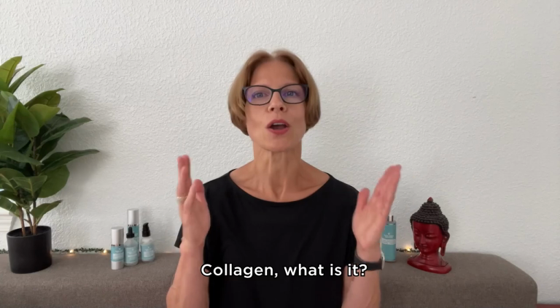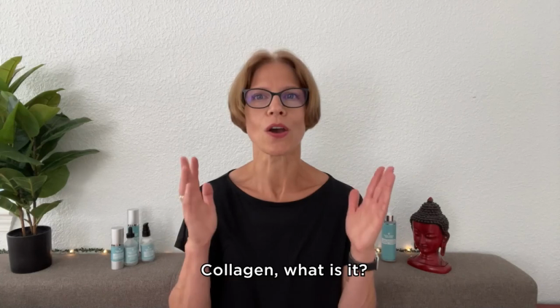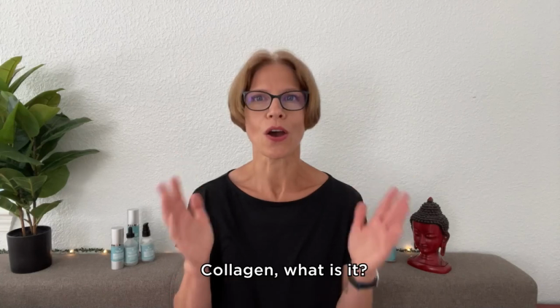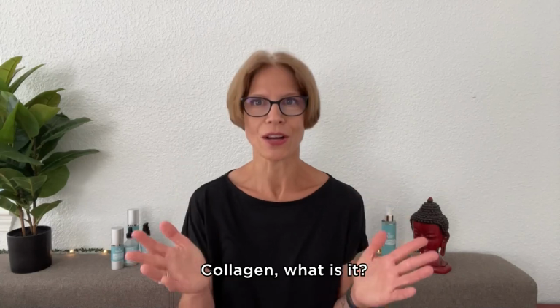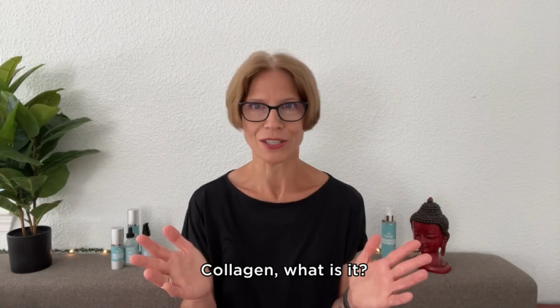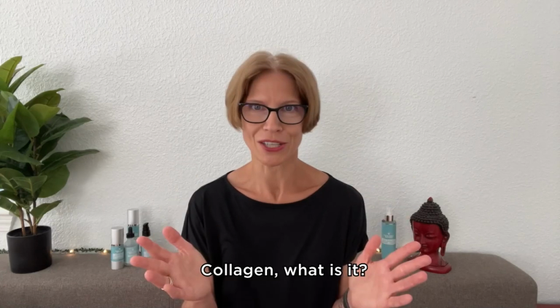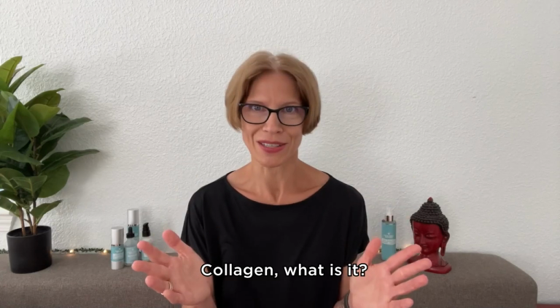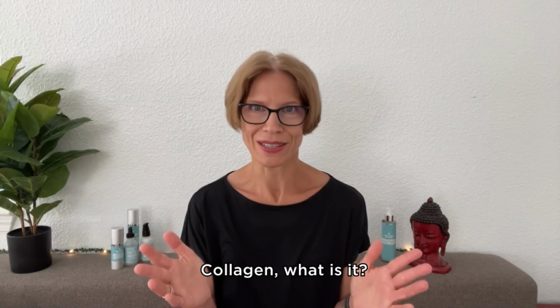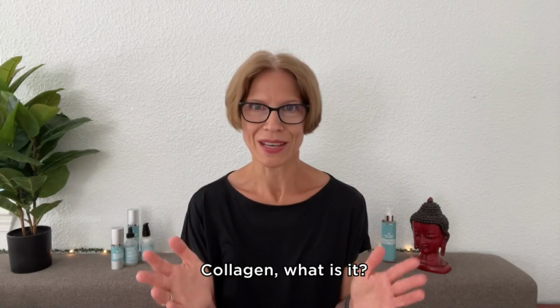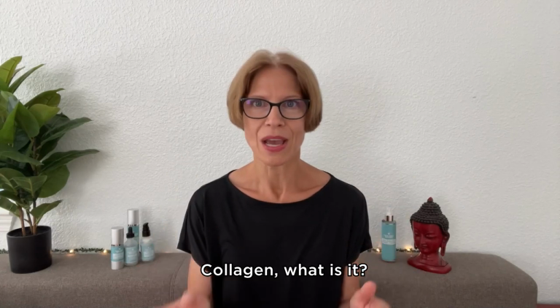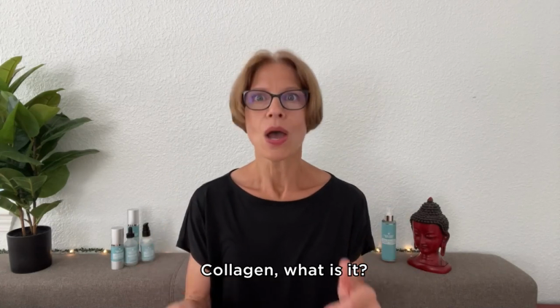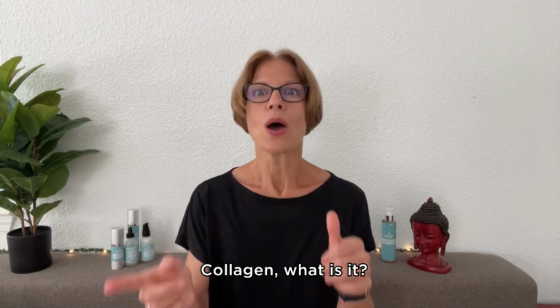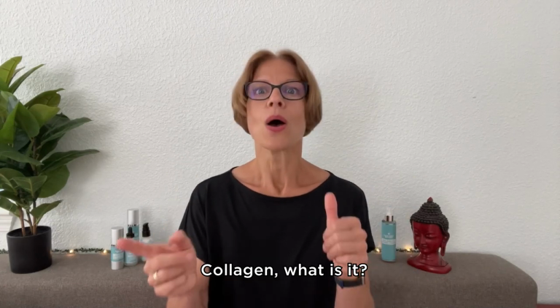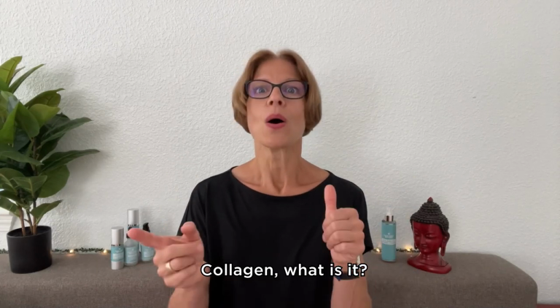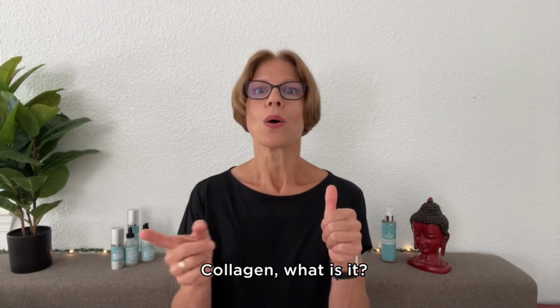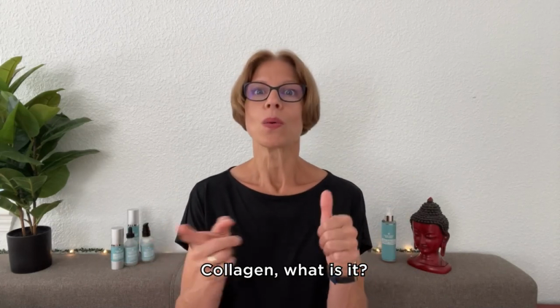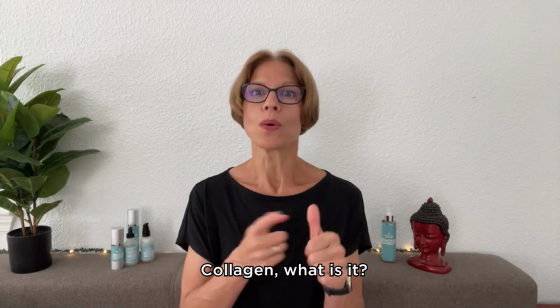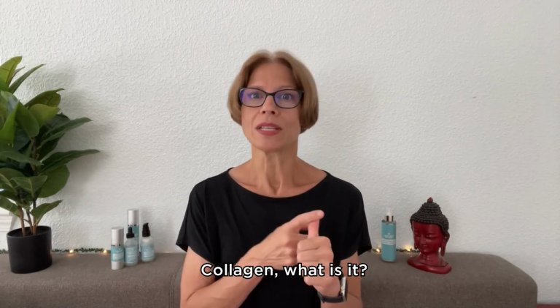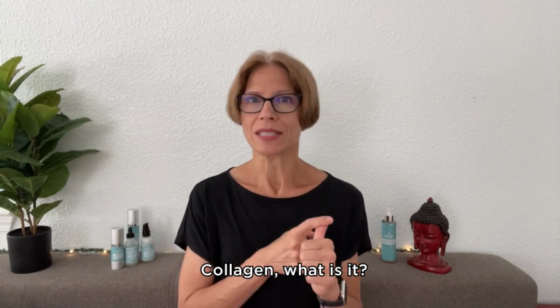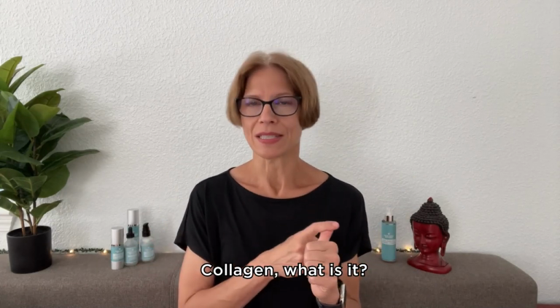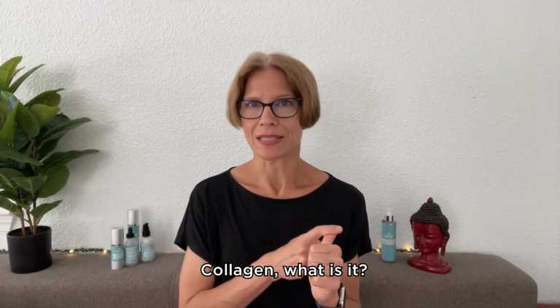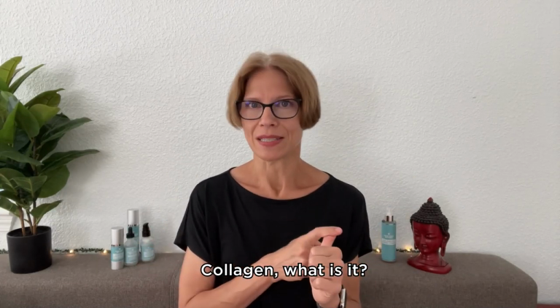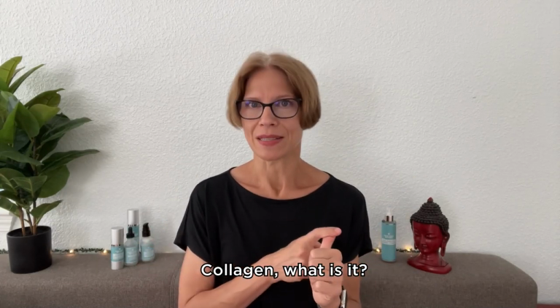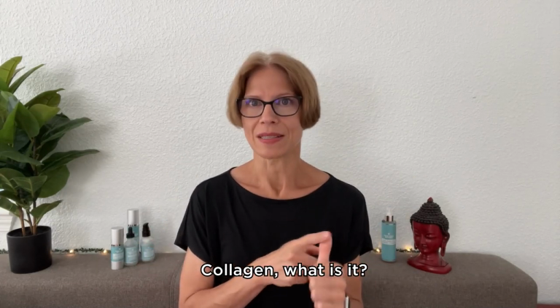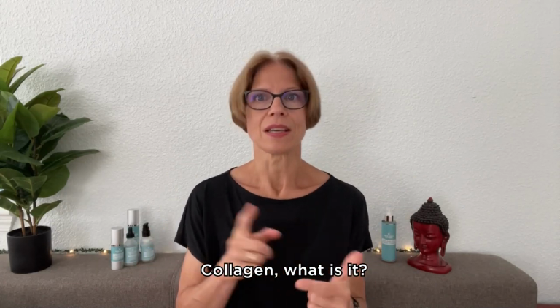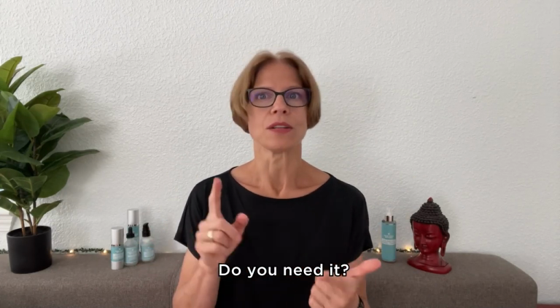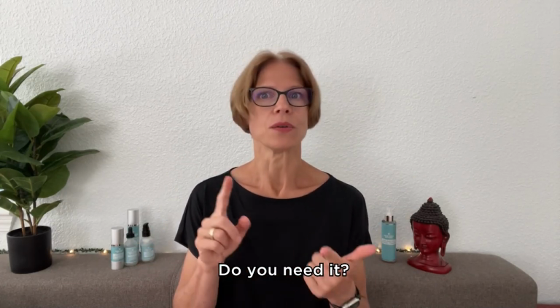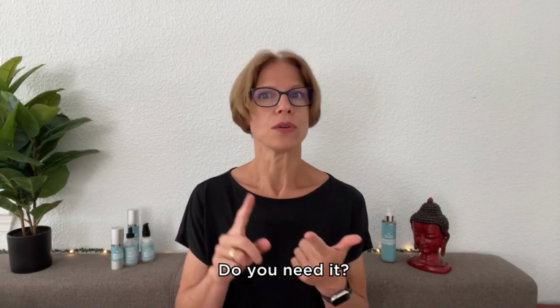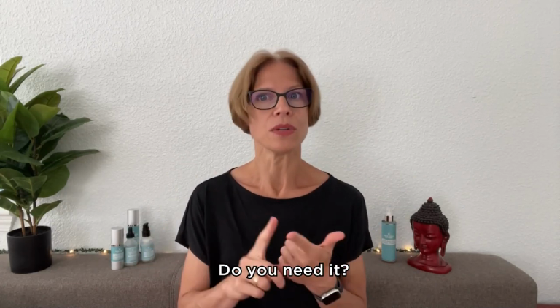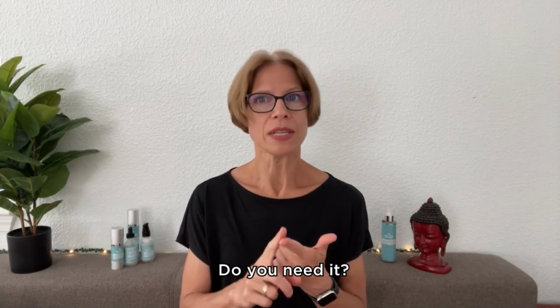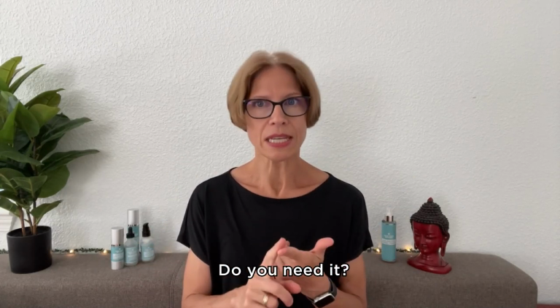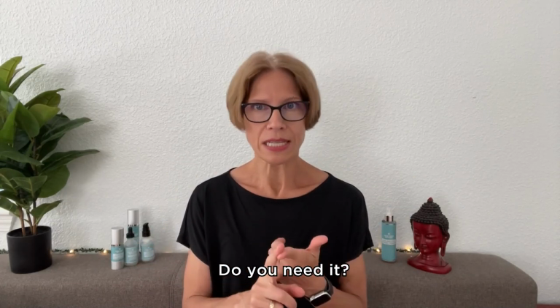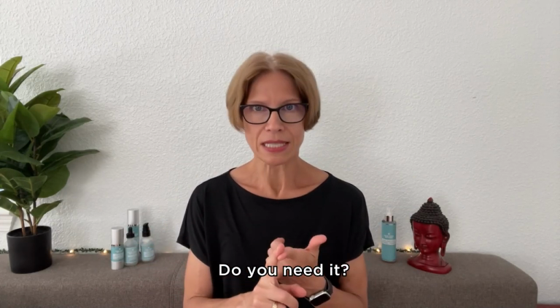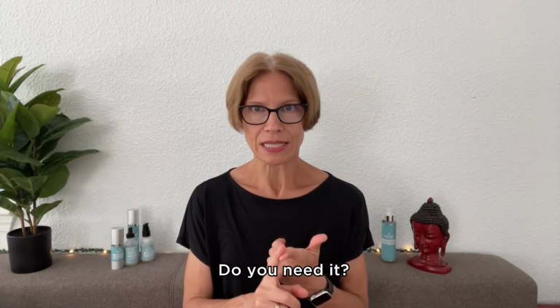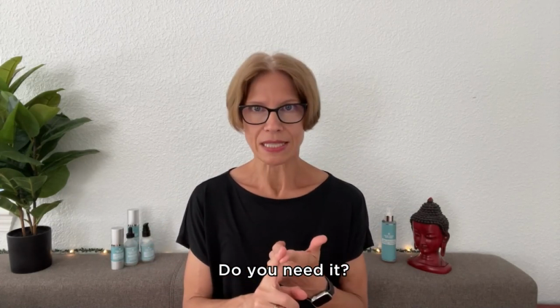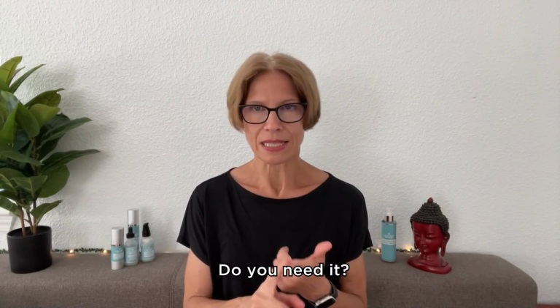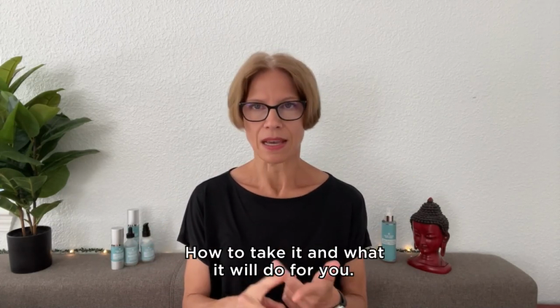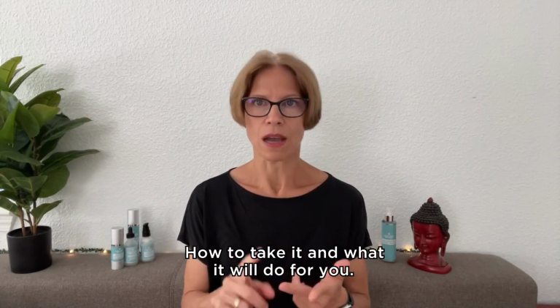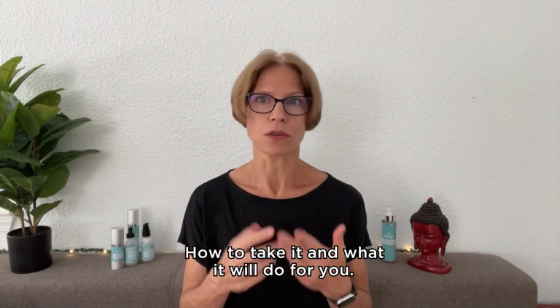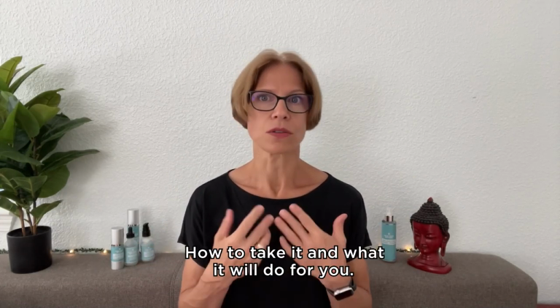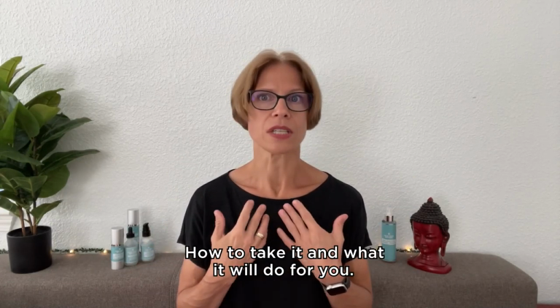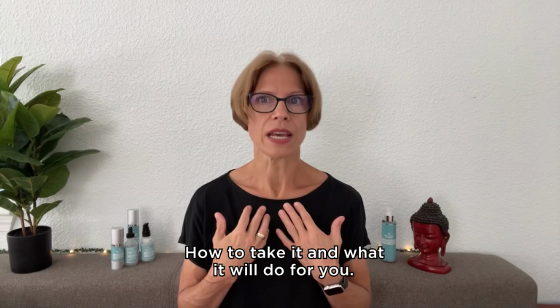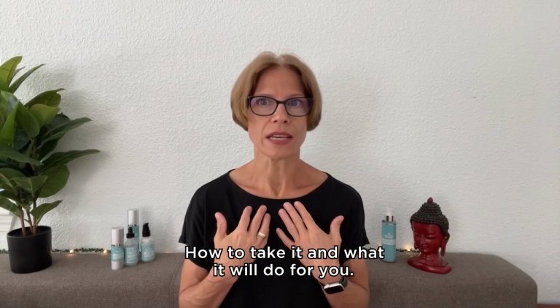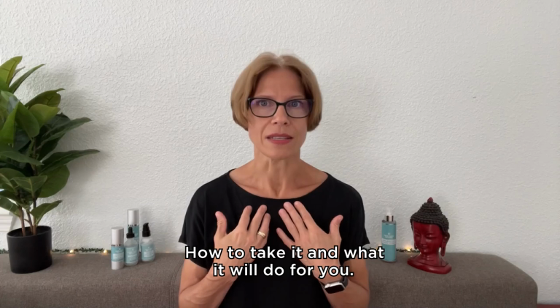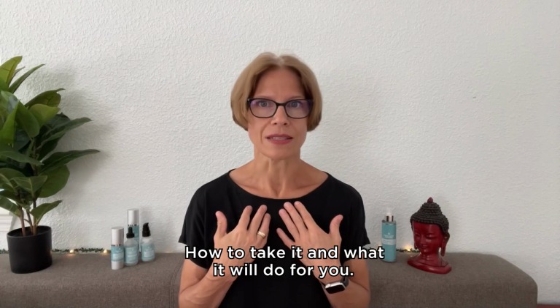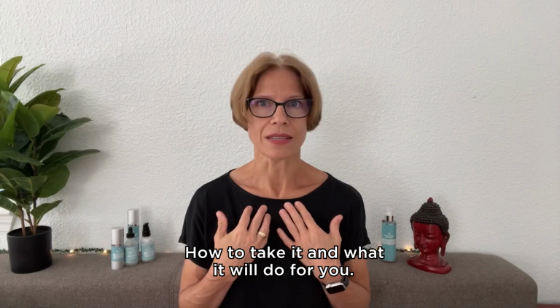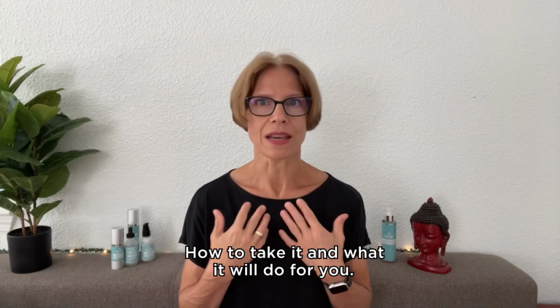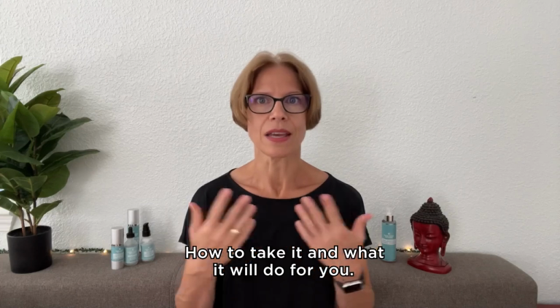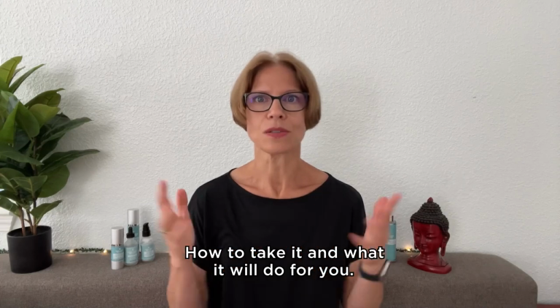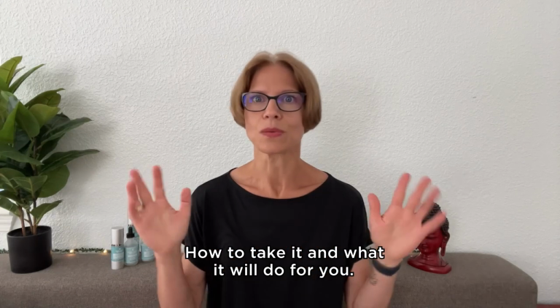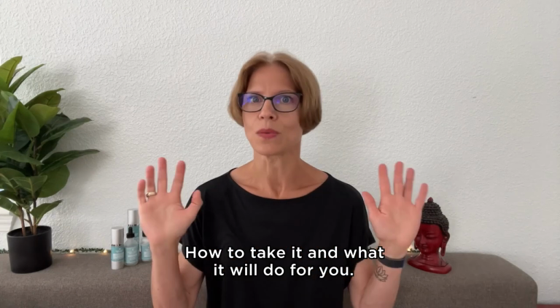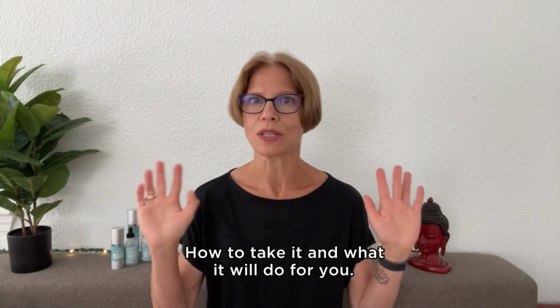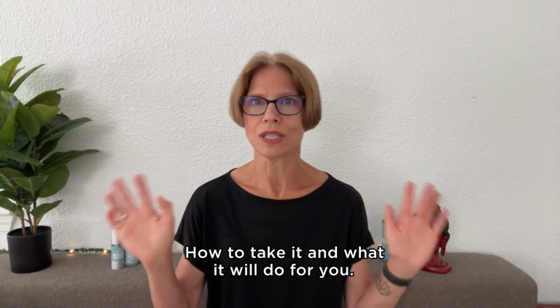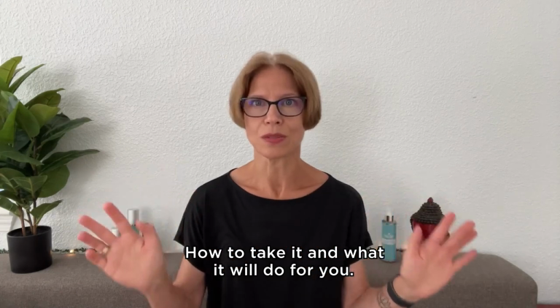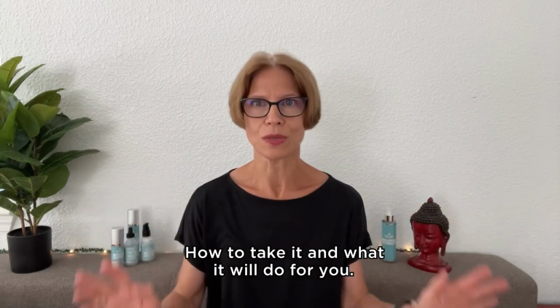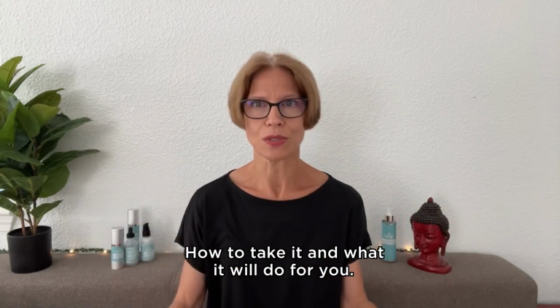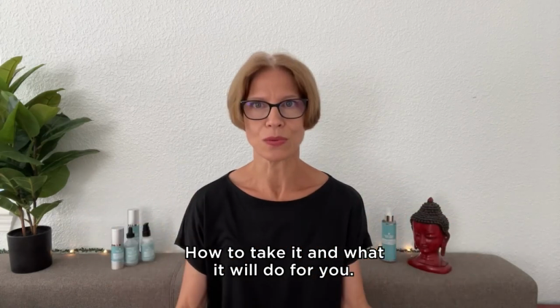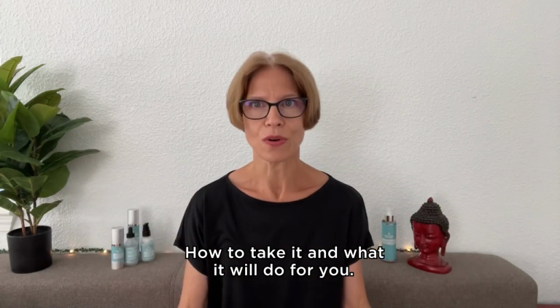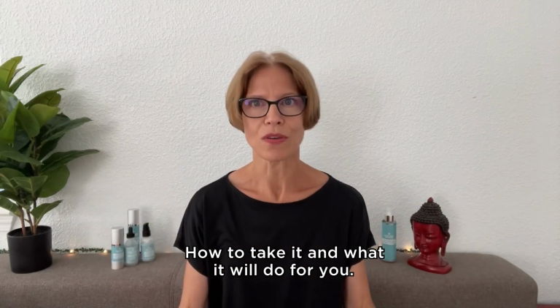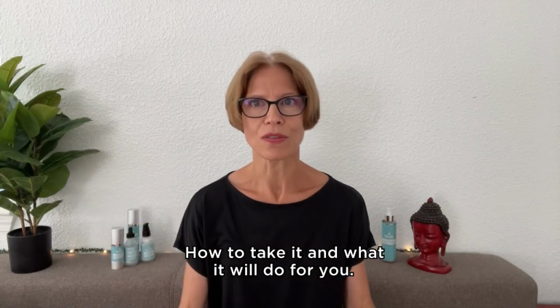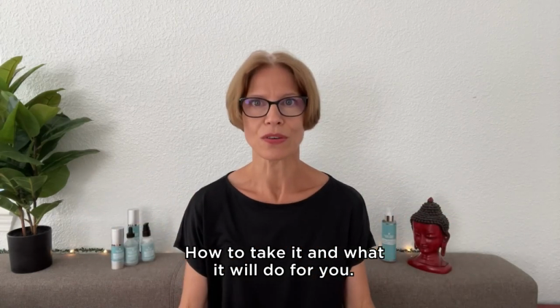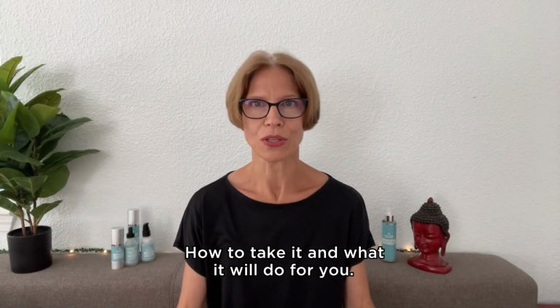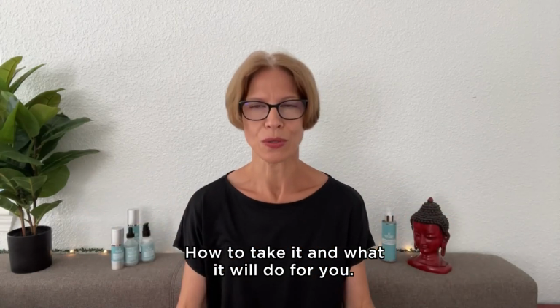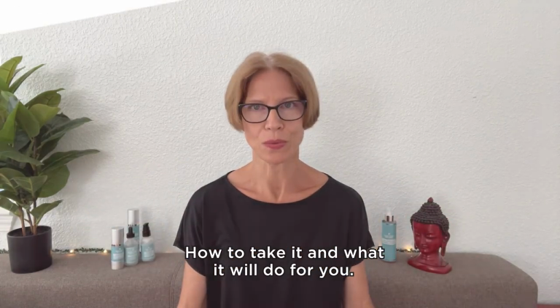Collagen. What is it? Do you need it? How to take it? And what it will do for you?